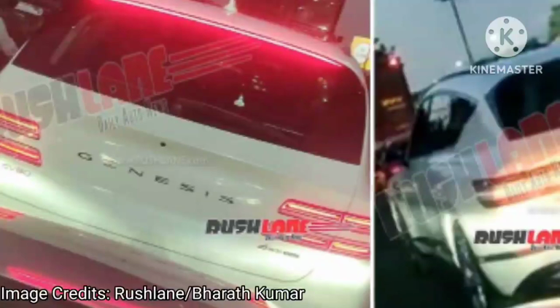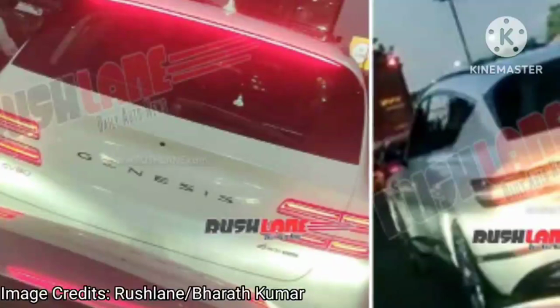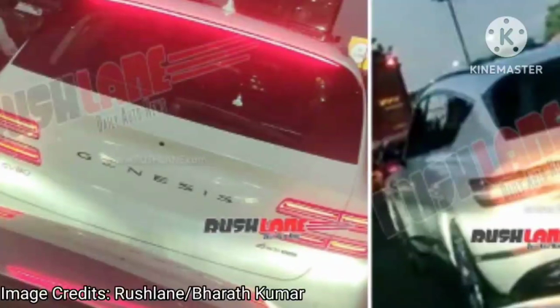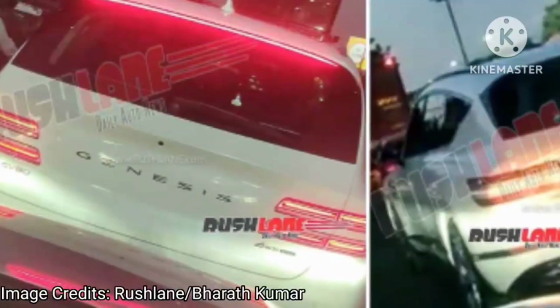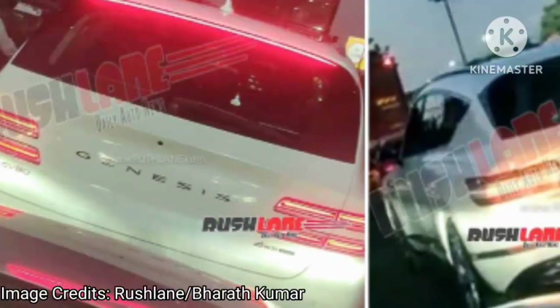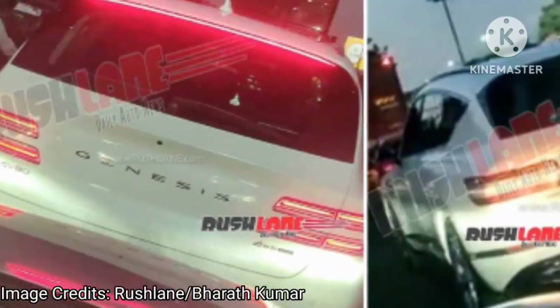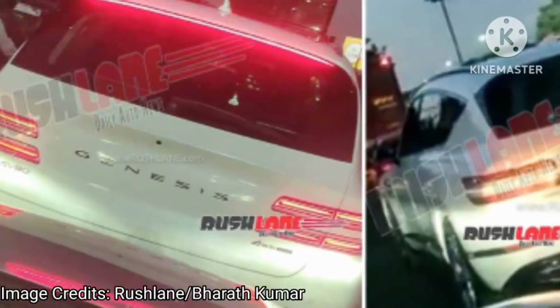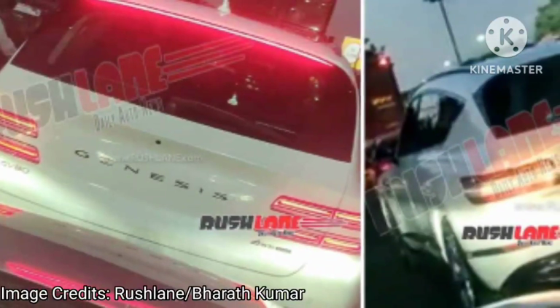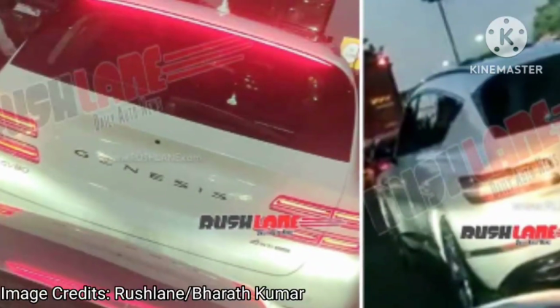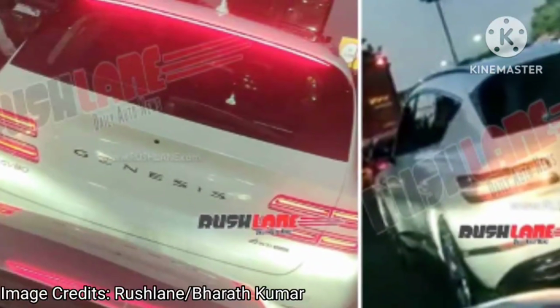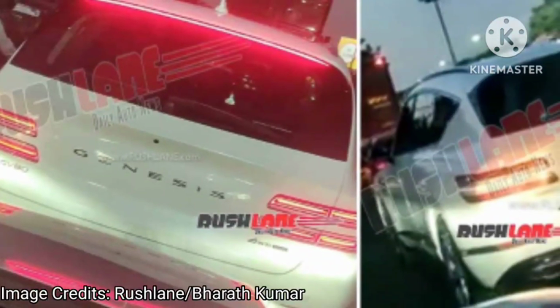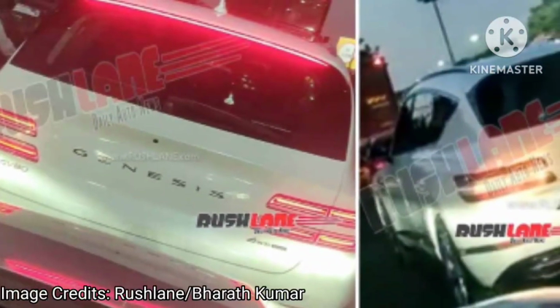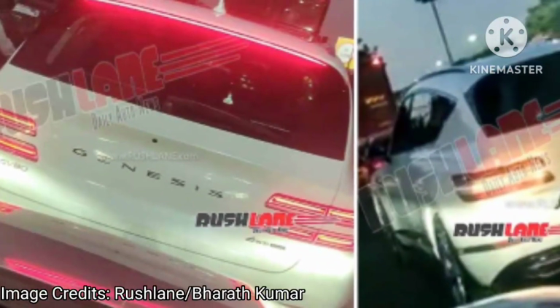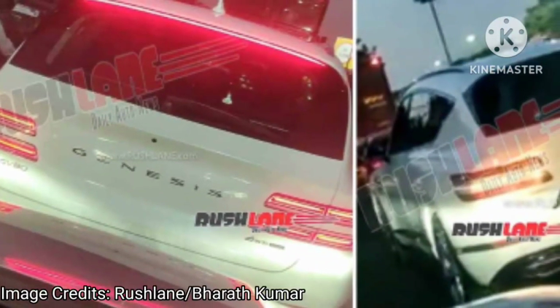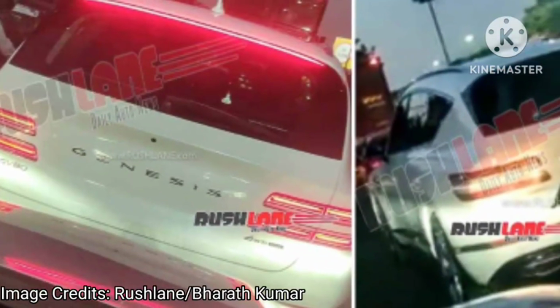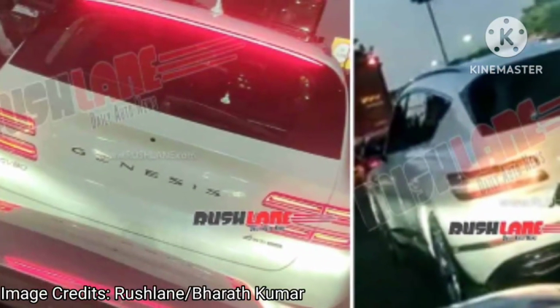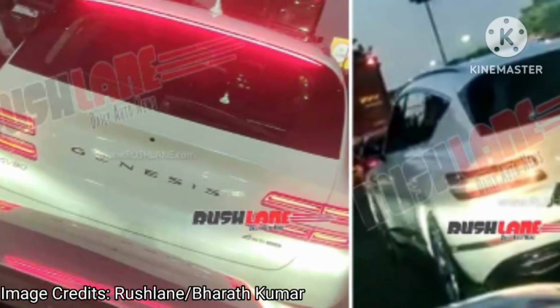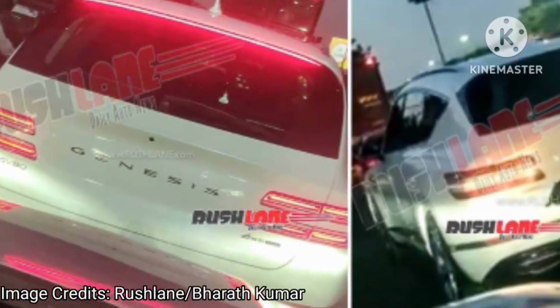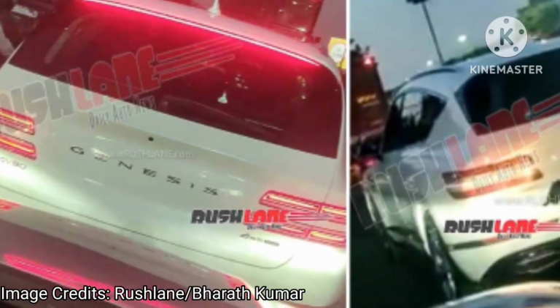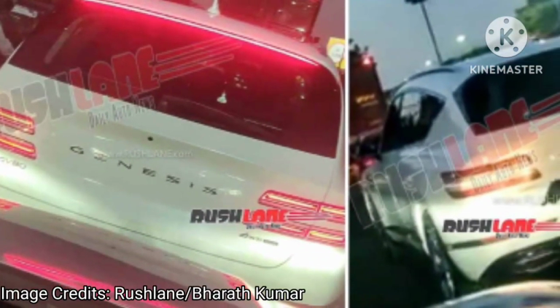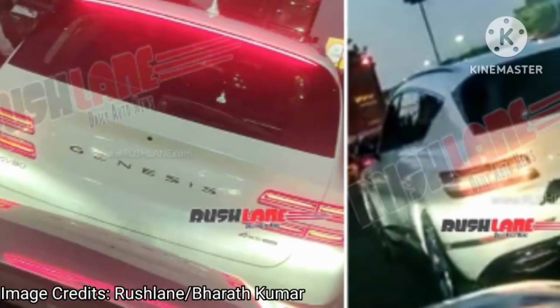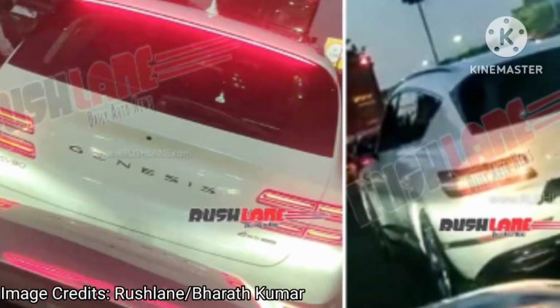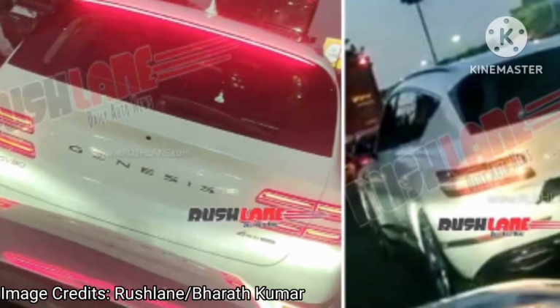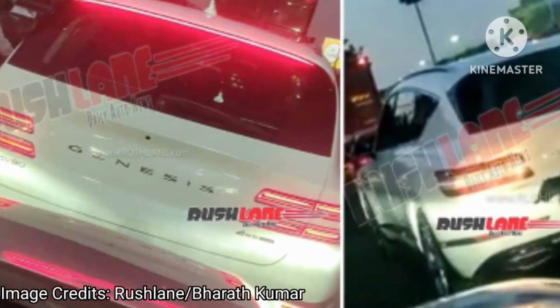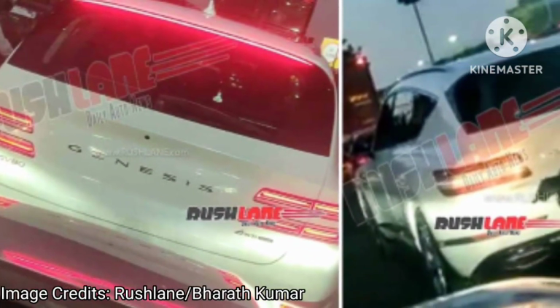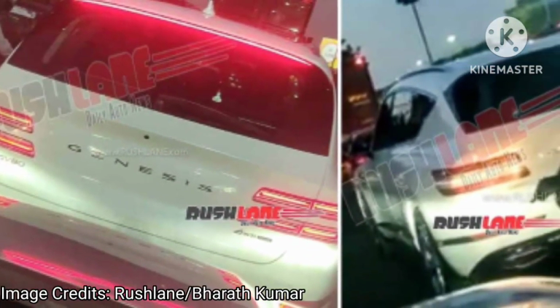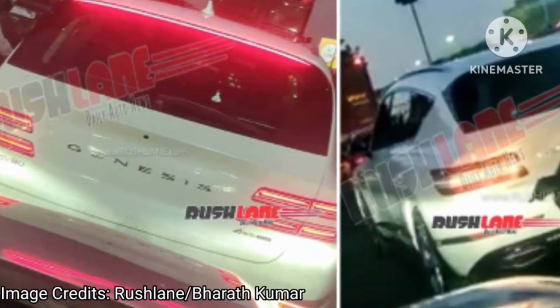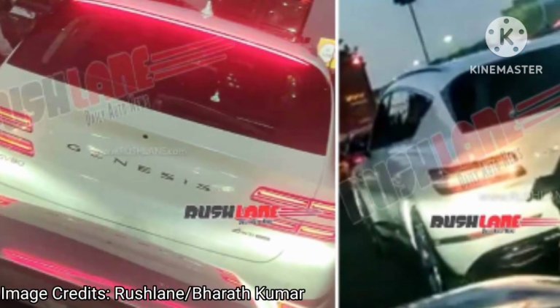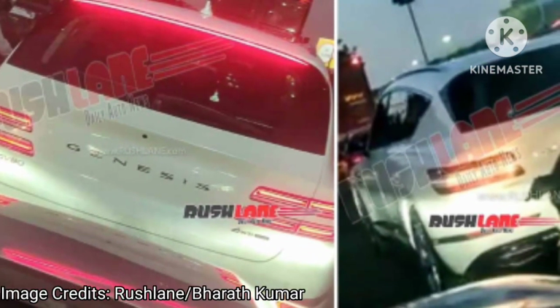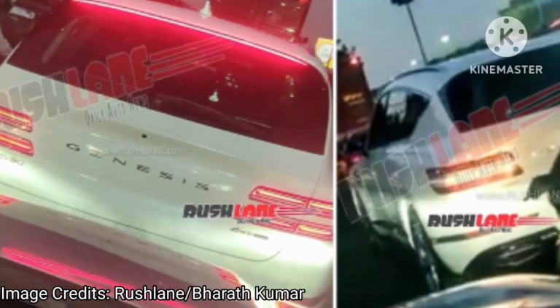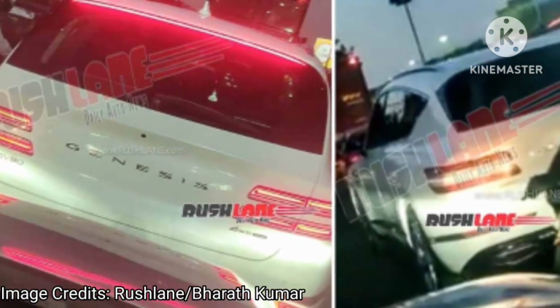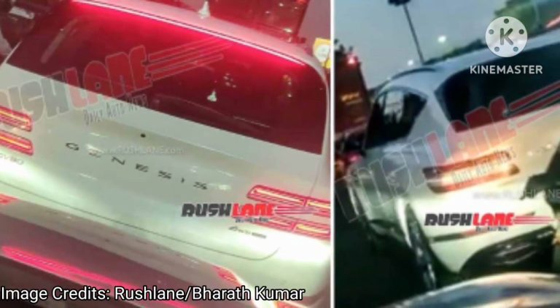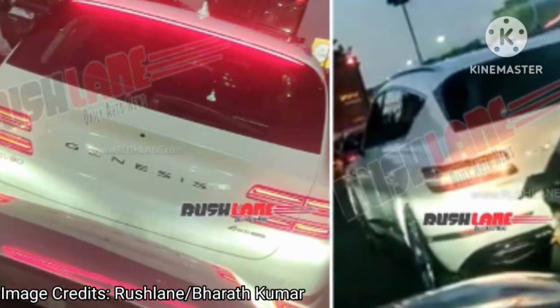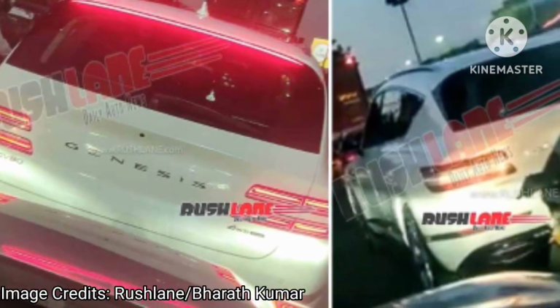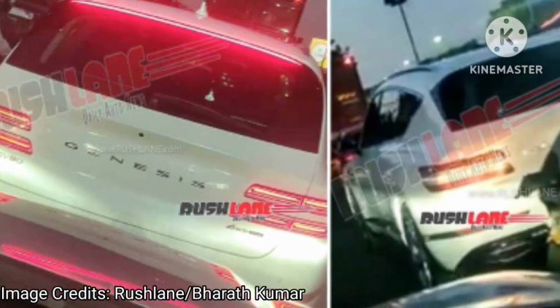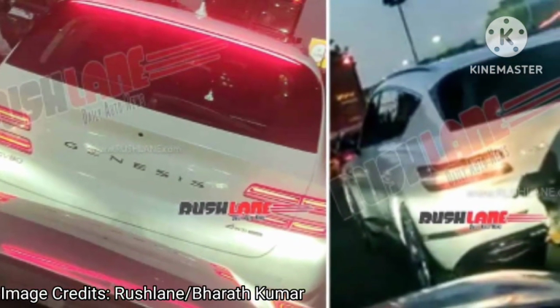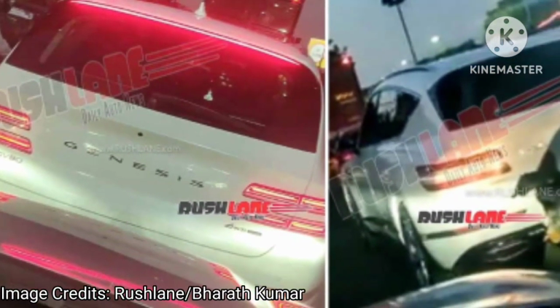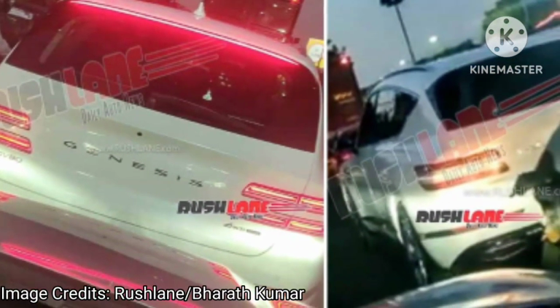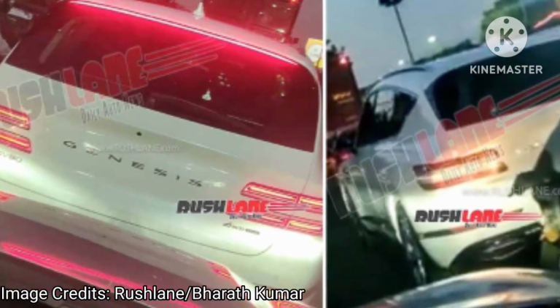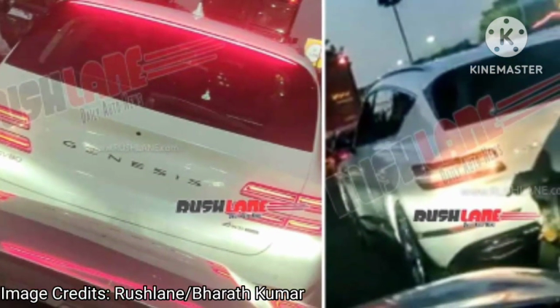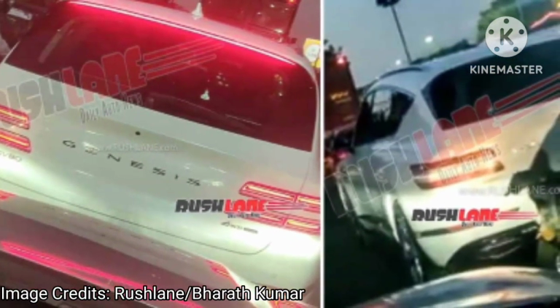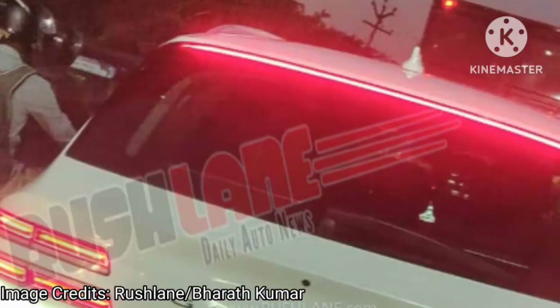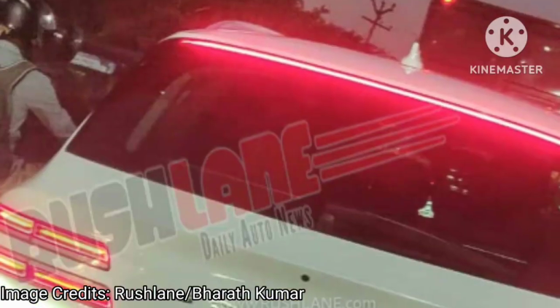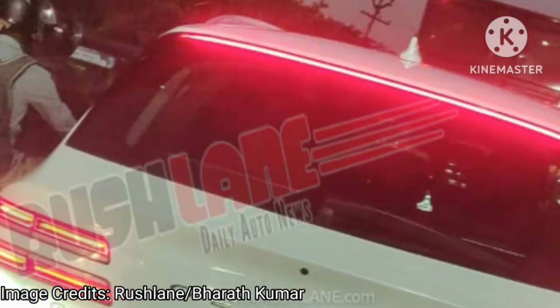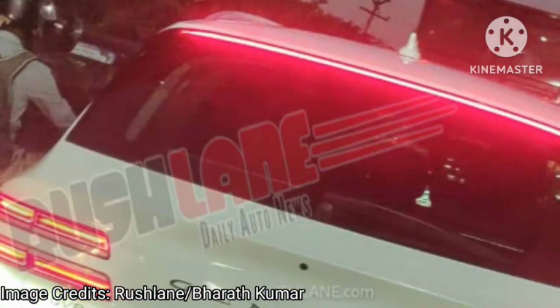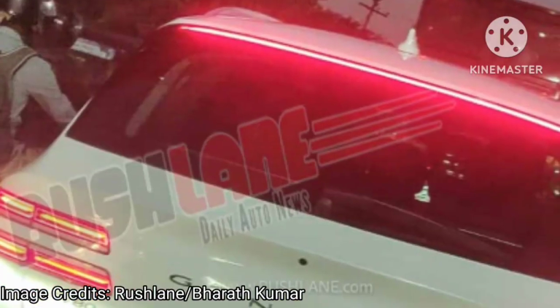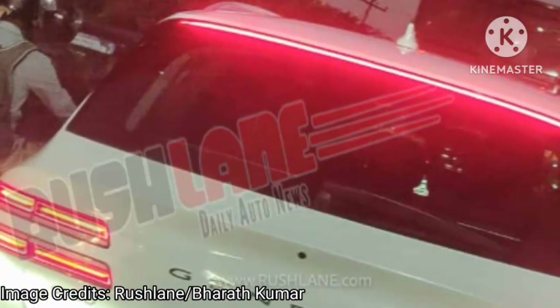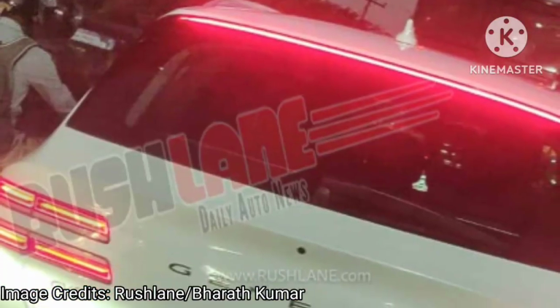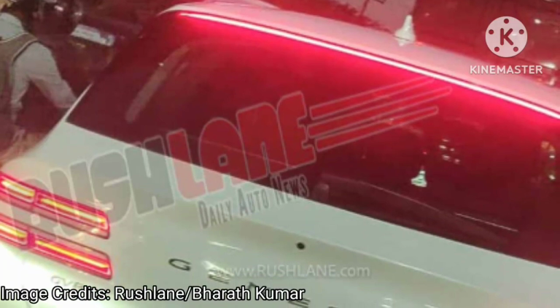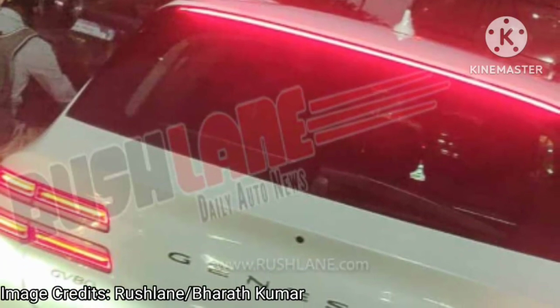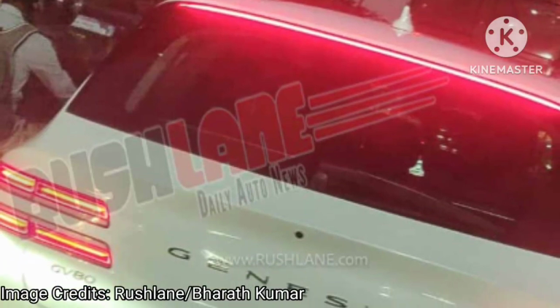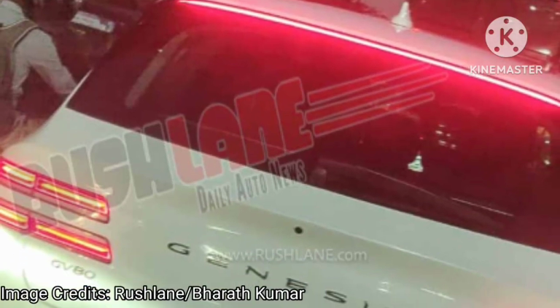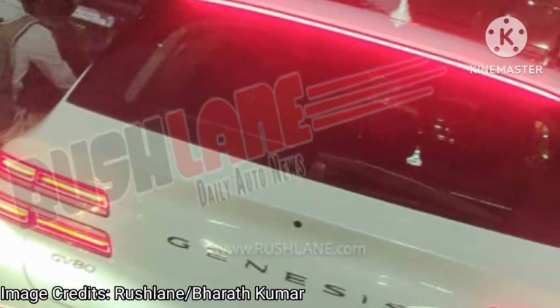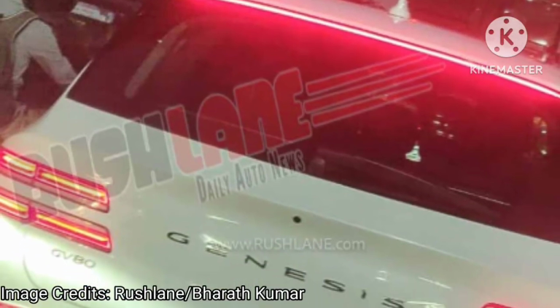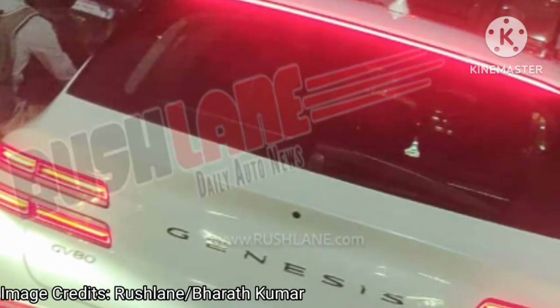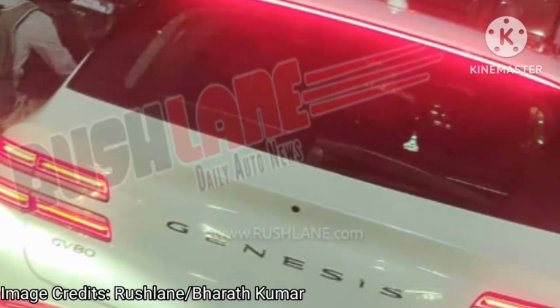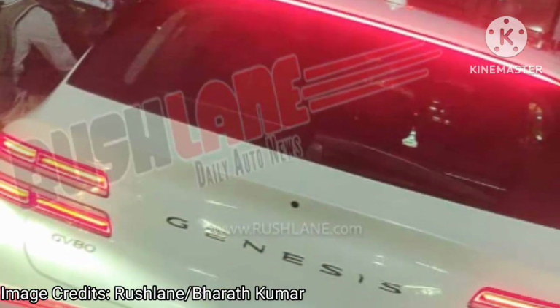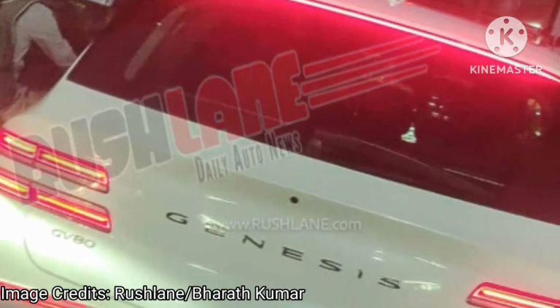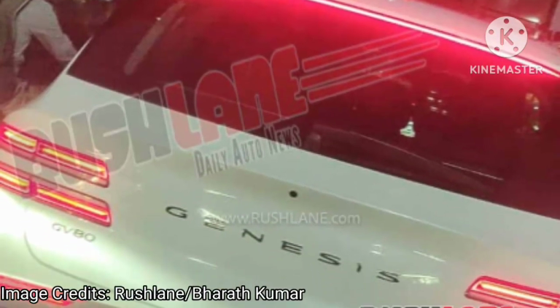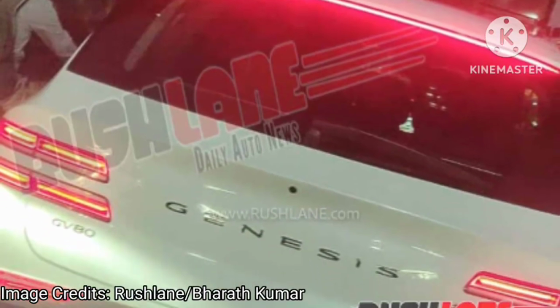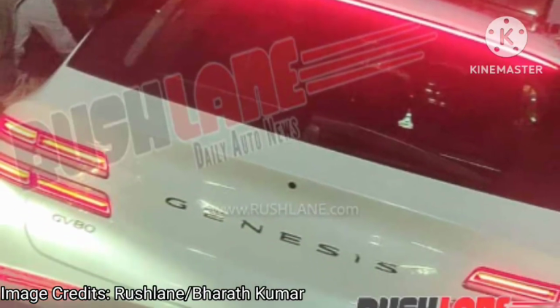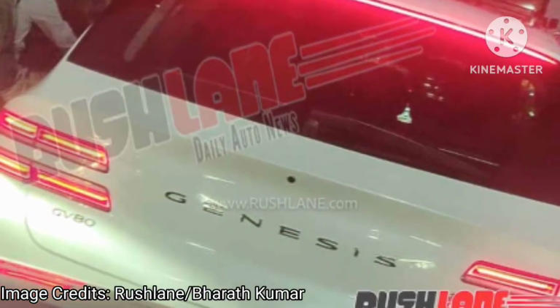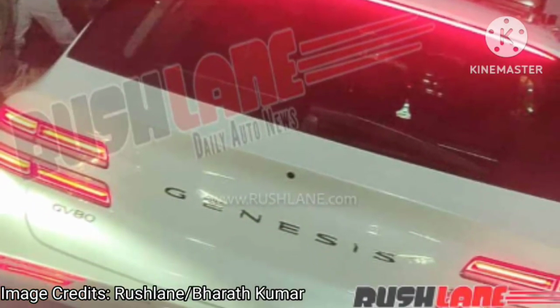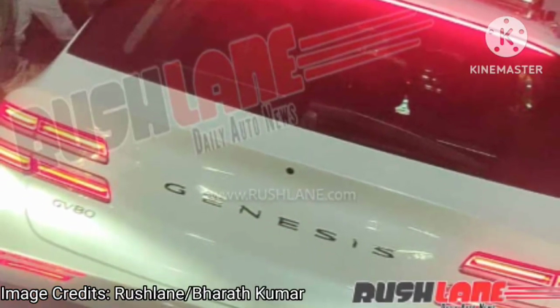Hello friends, welcome to our channel. Today in this video we are going to discuss about the recently spied Hyundai Genesis GV80 SUV.